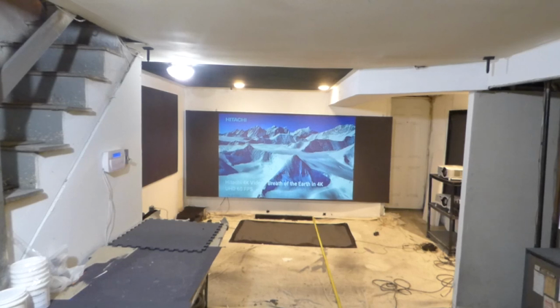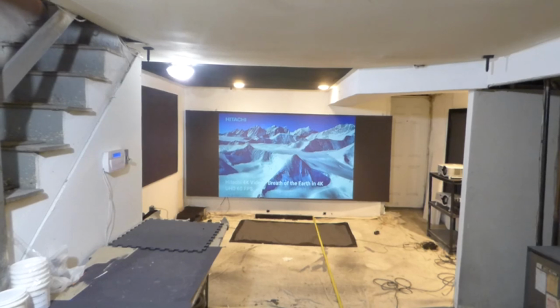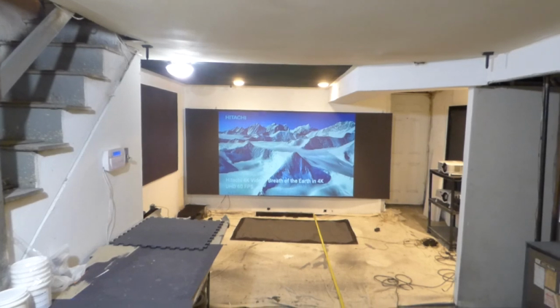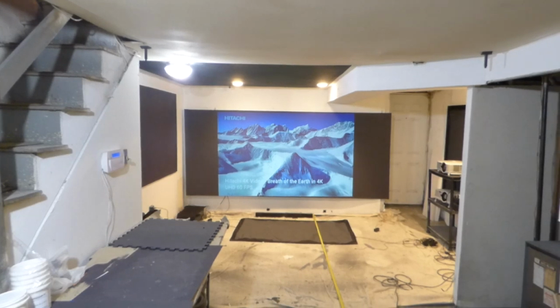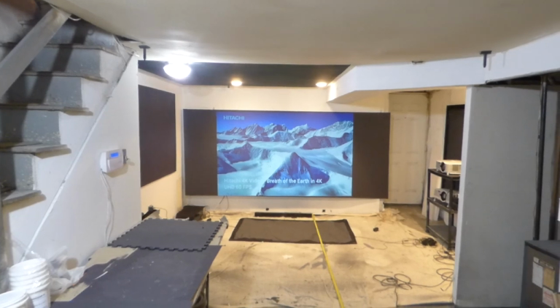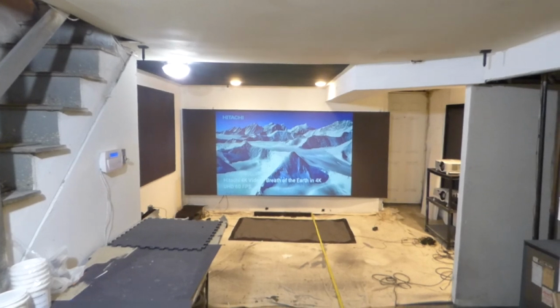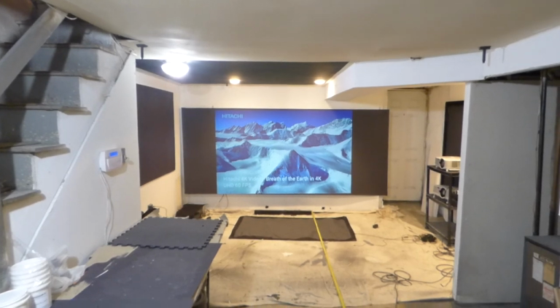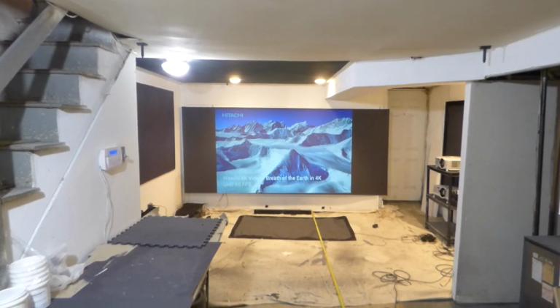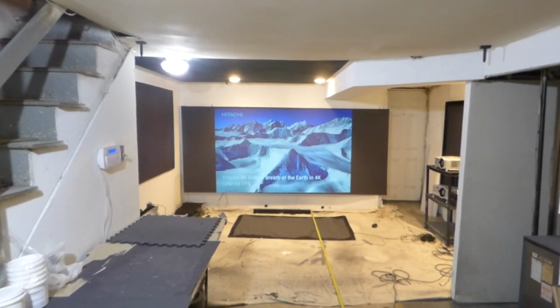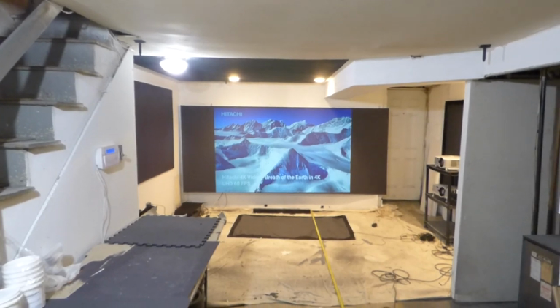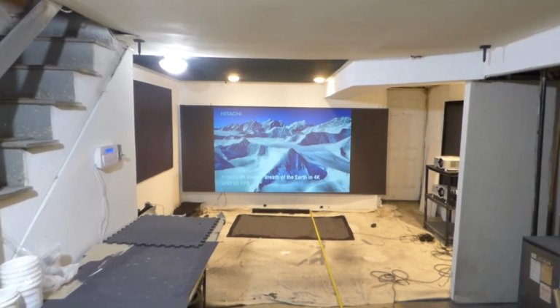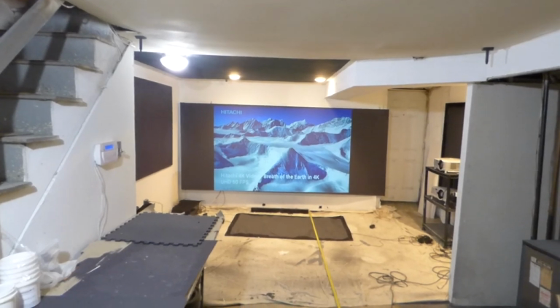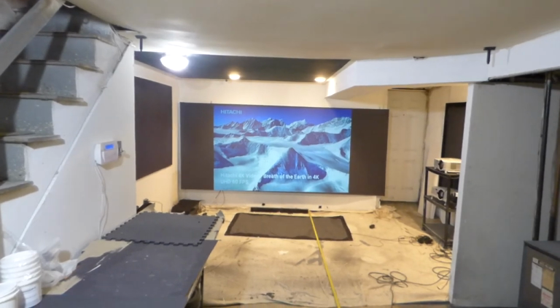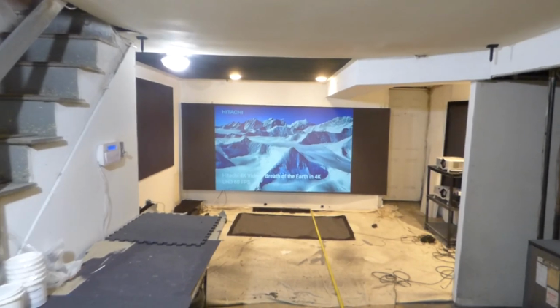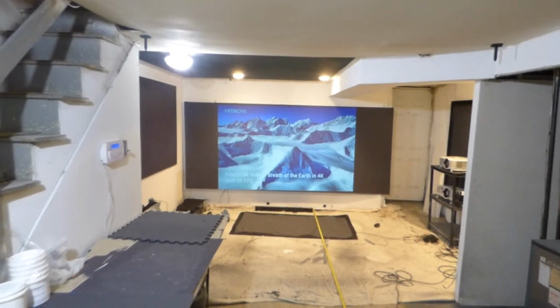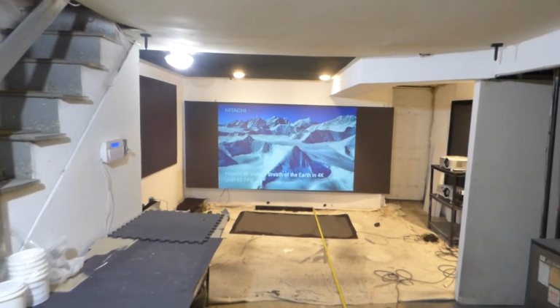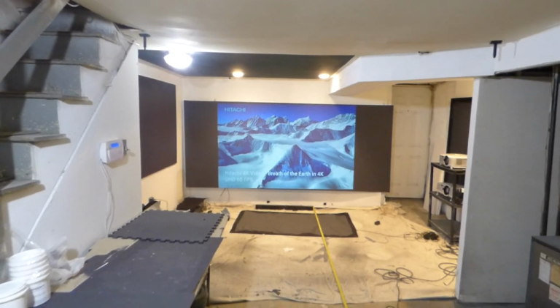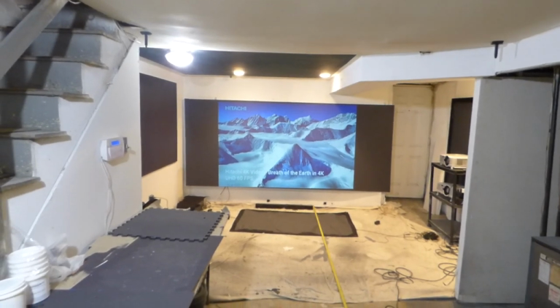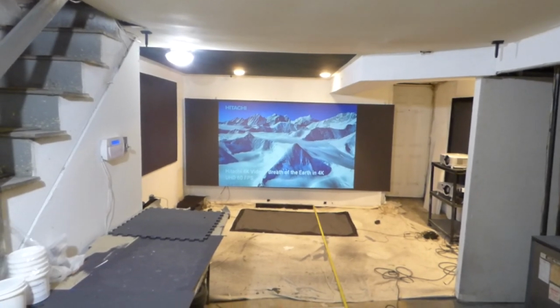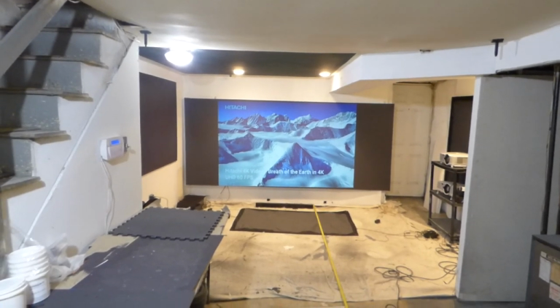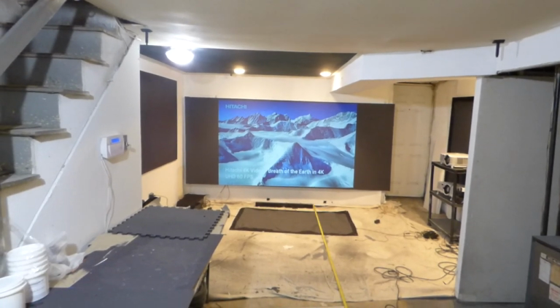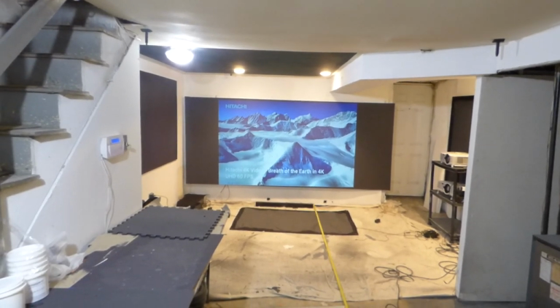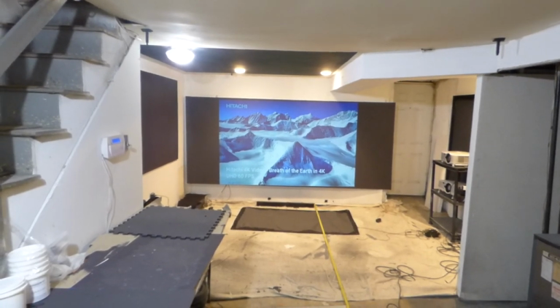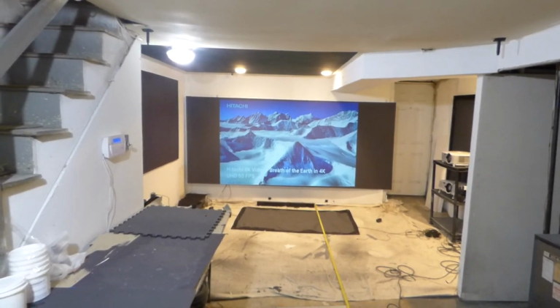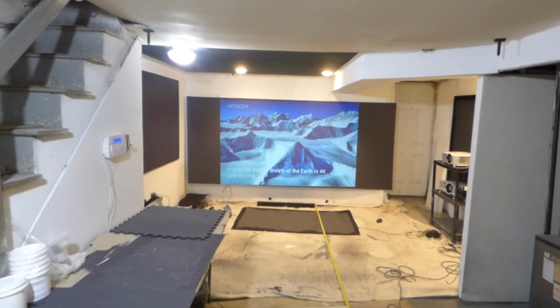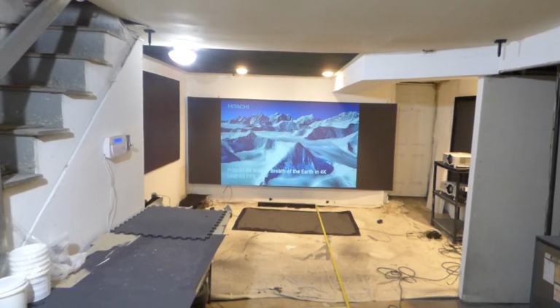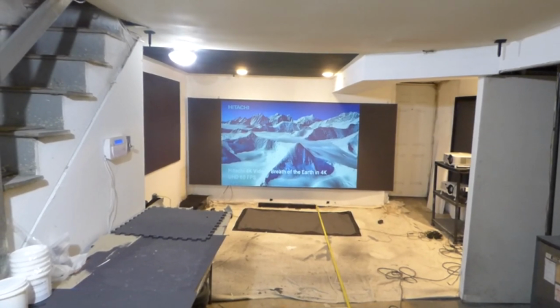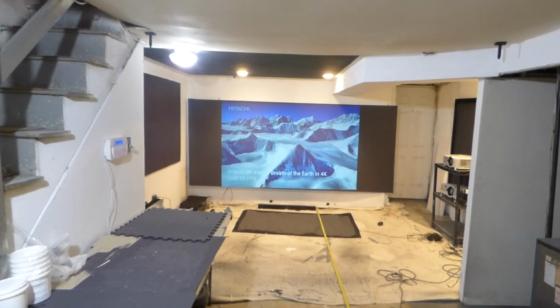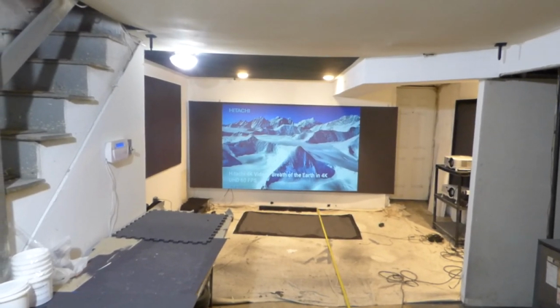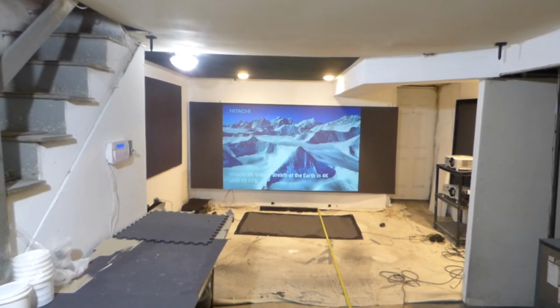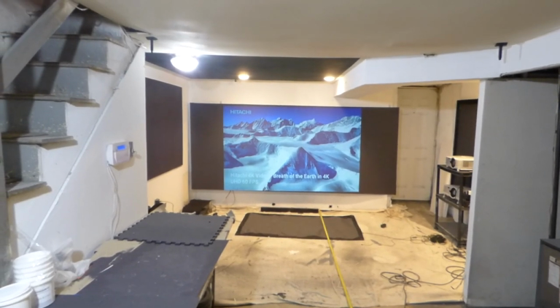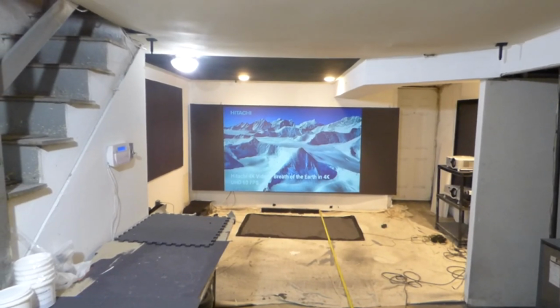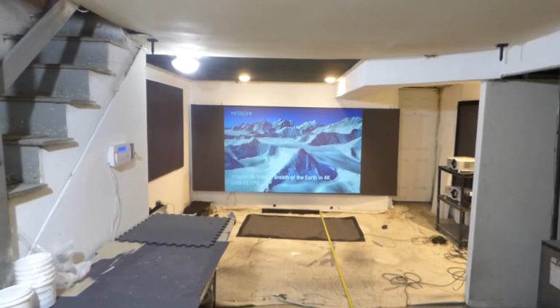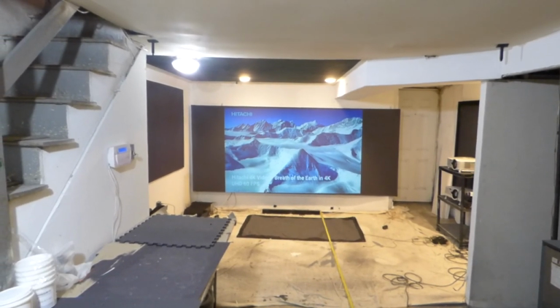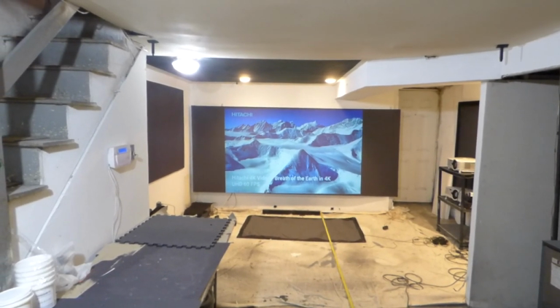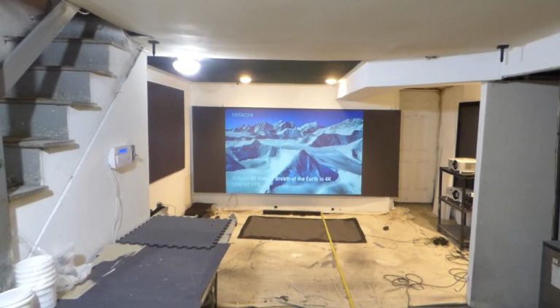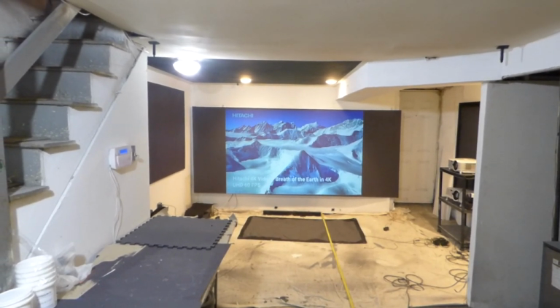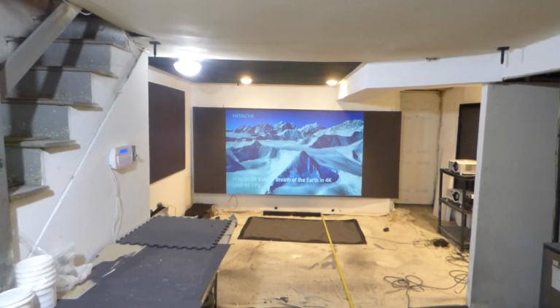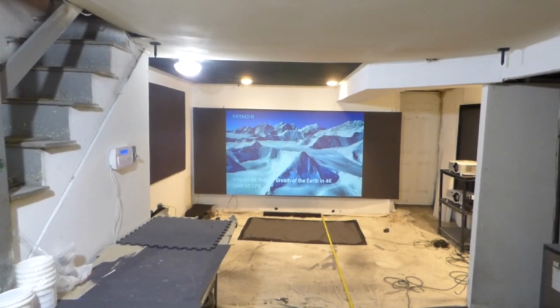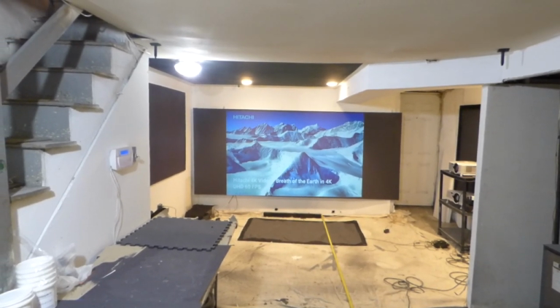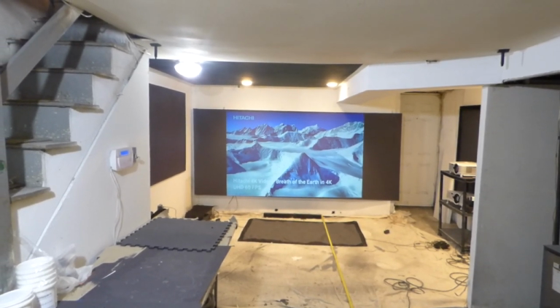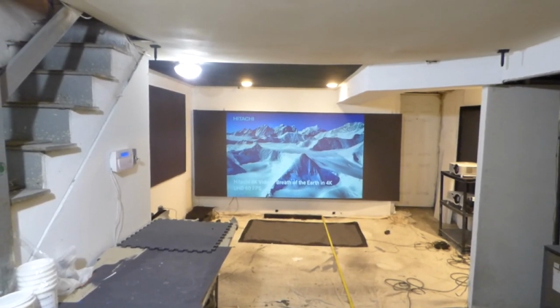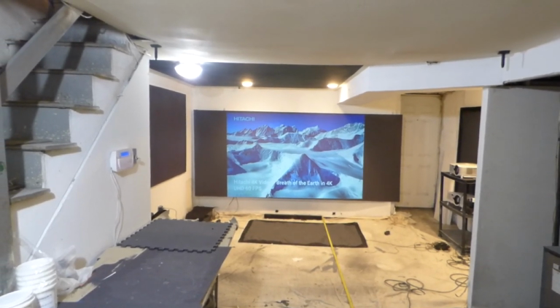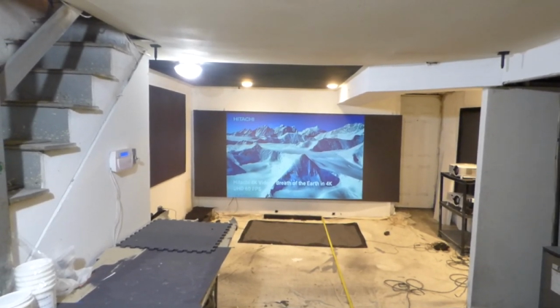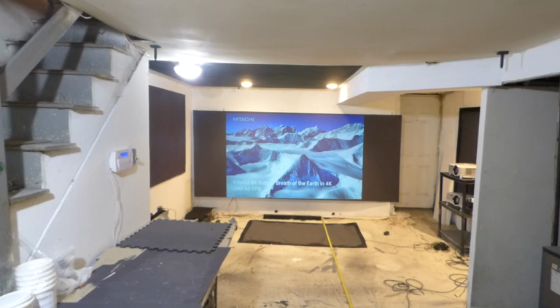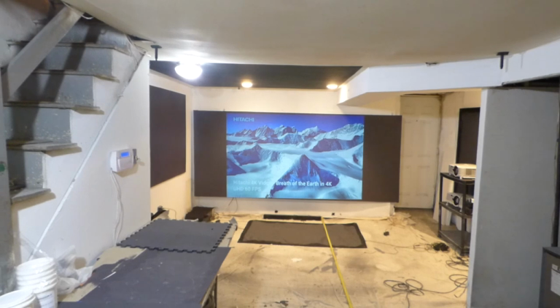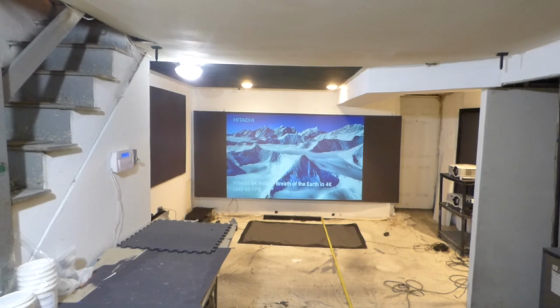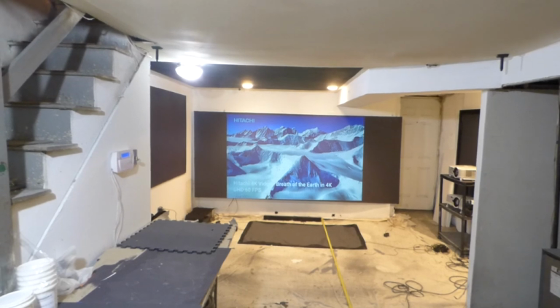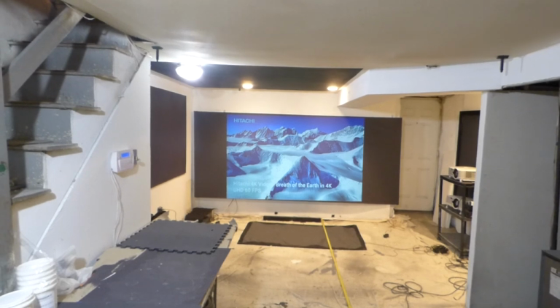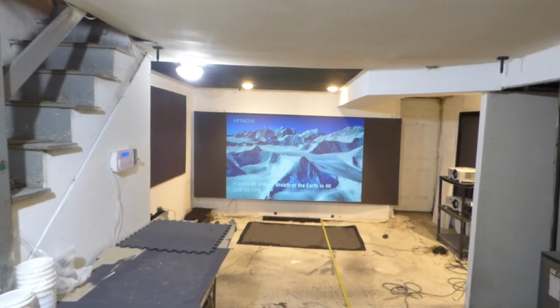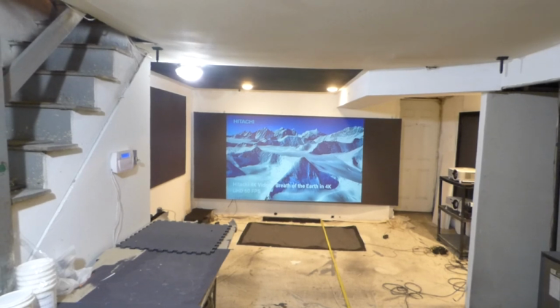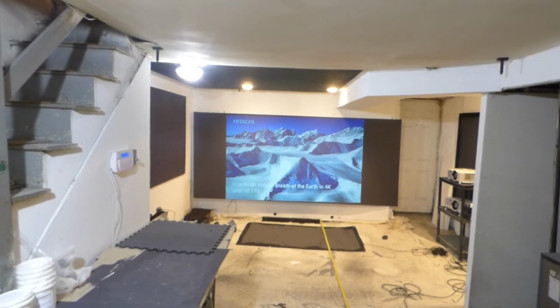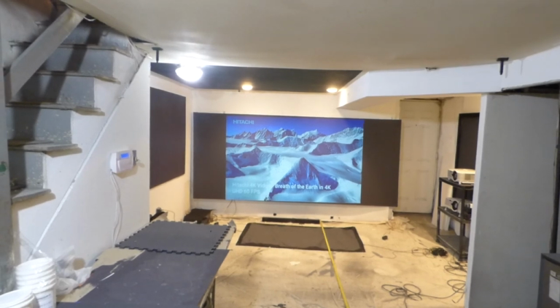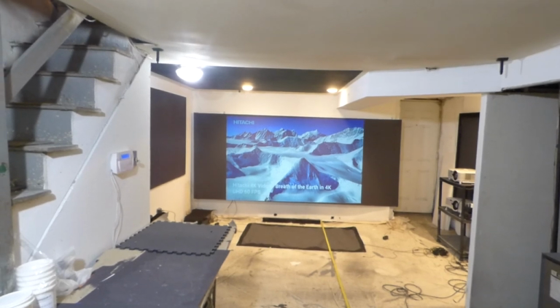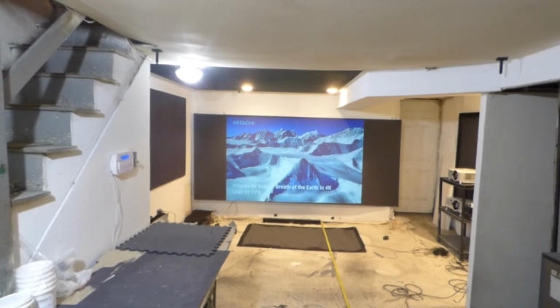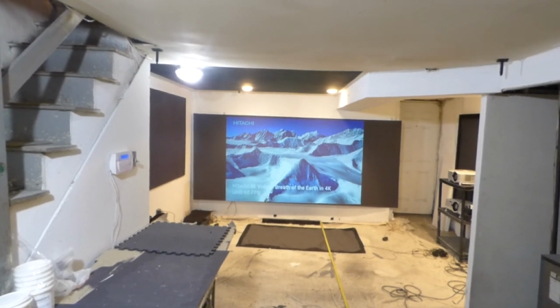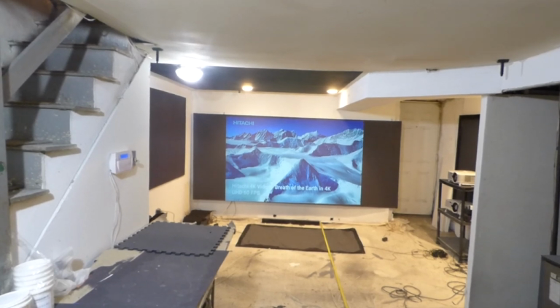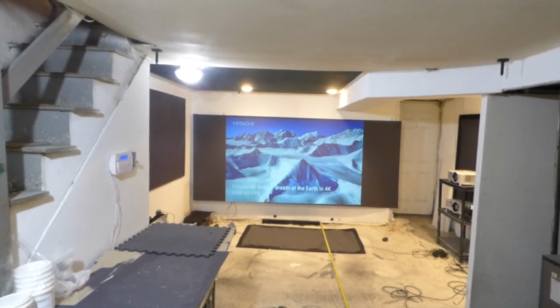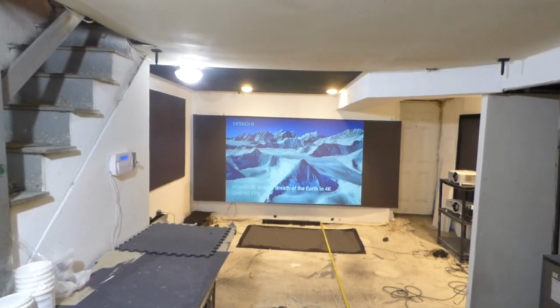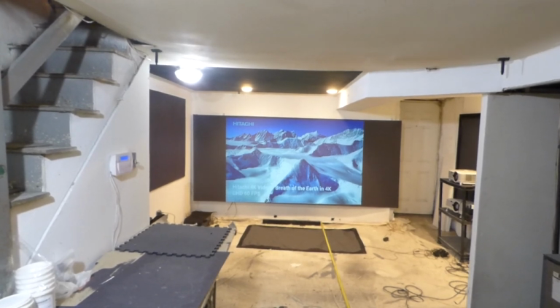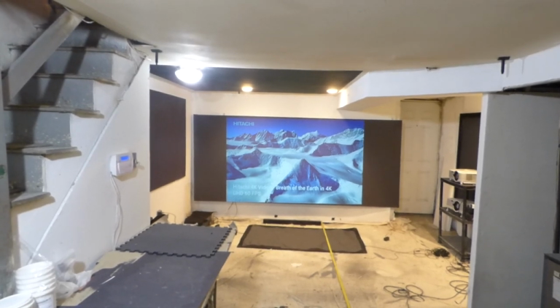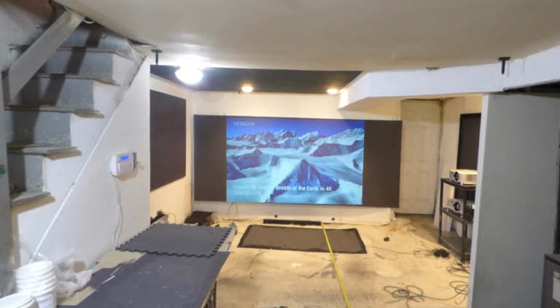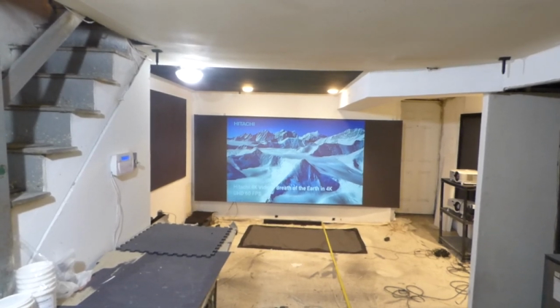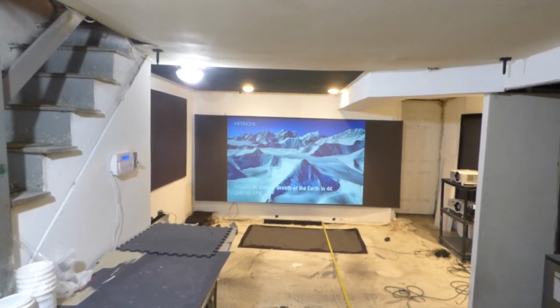Okay, how are we doing out there? First things first, my name is Kenneth Bird. I'm the creator of Luminous 4K Screen Paint using AmiLight Projection technology, gain times two and three.